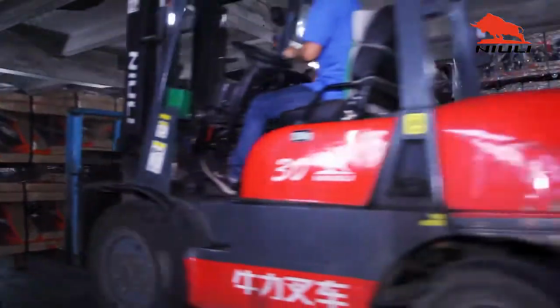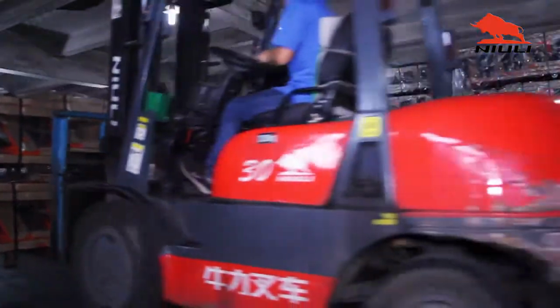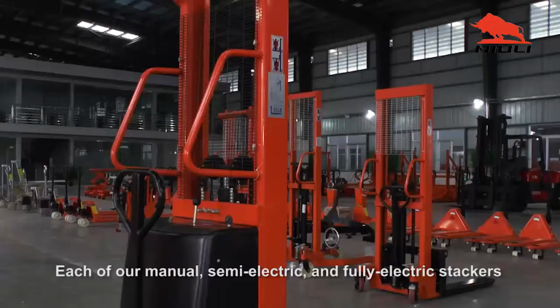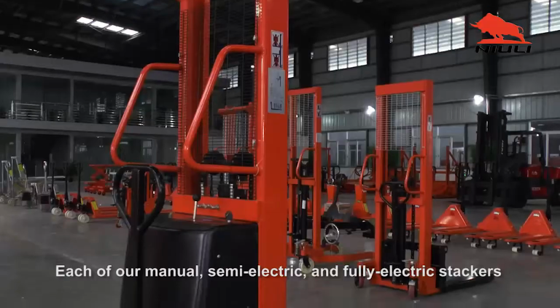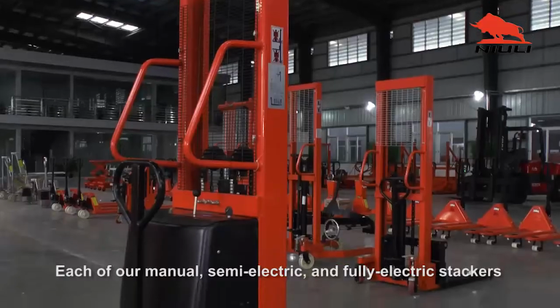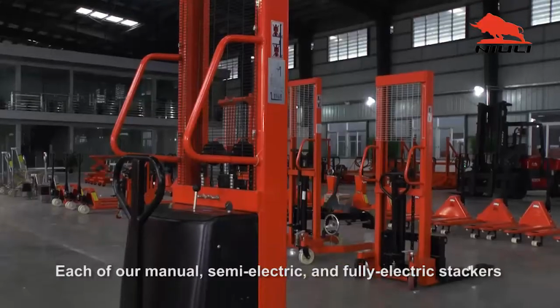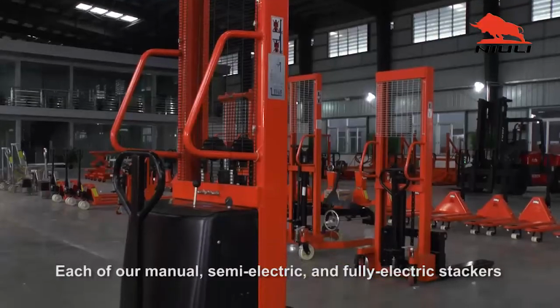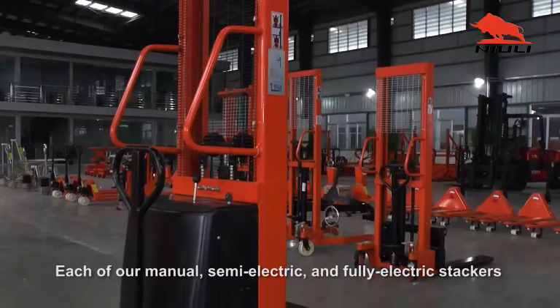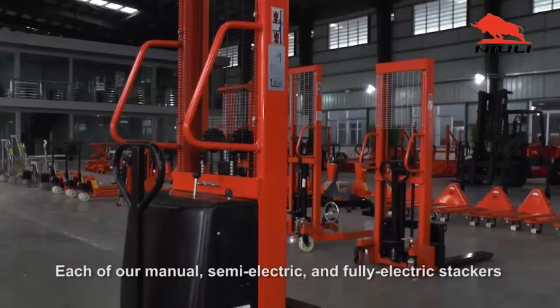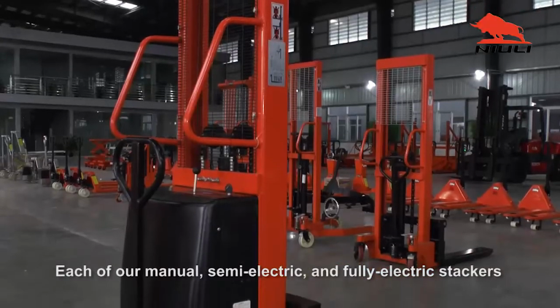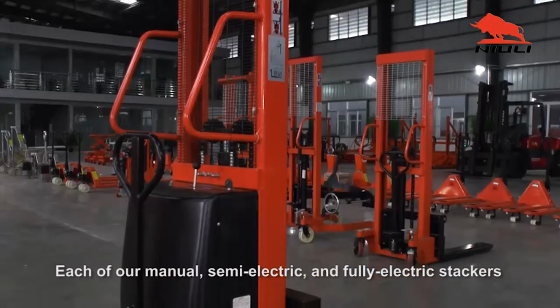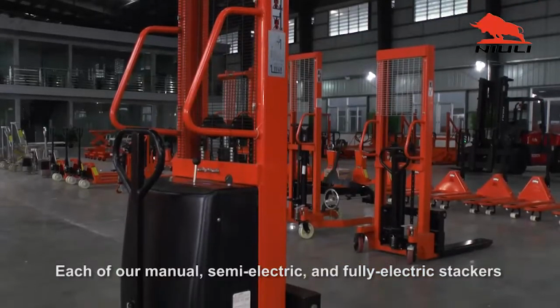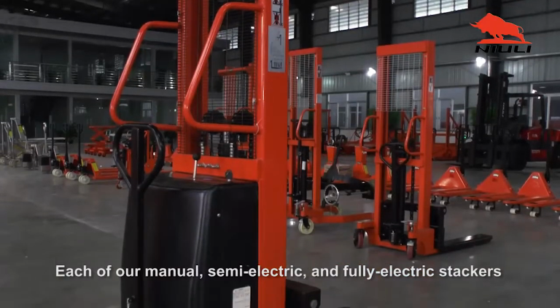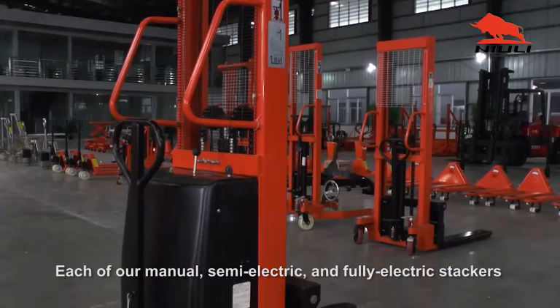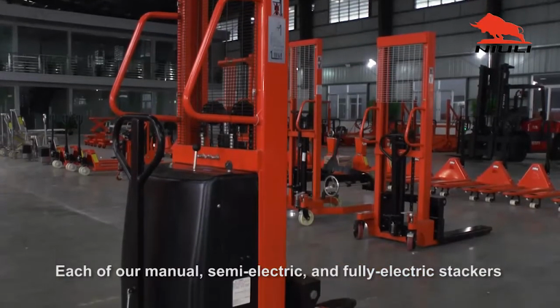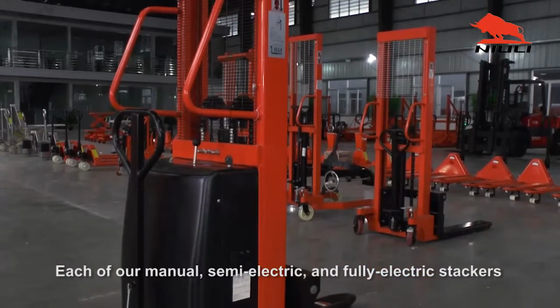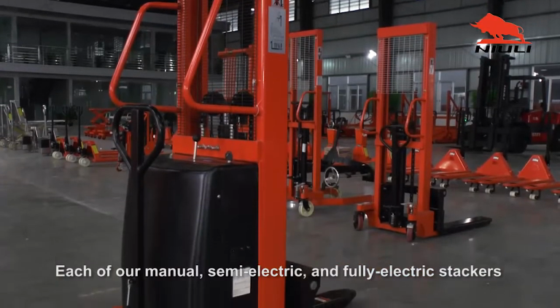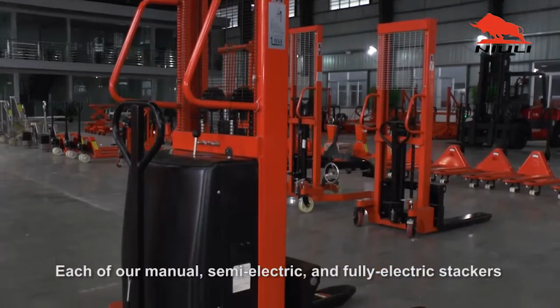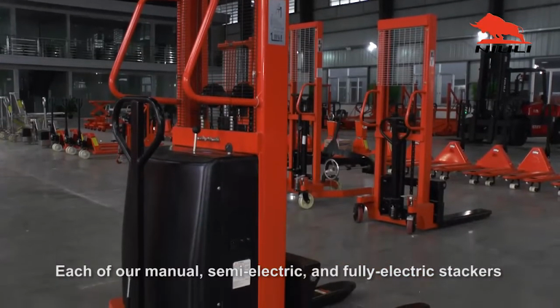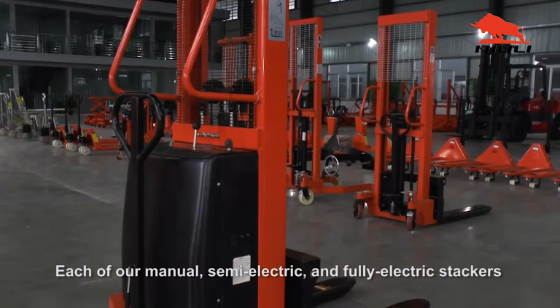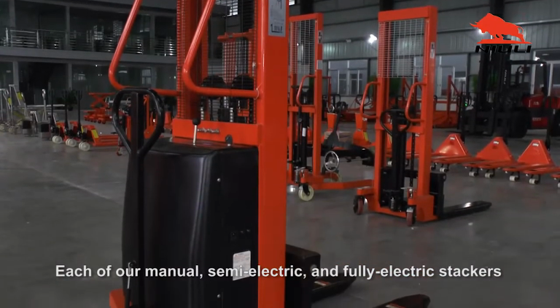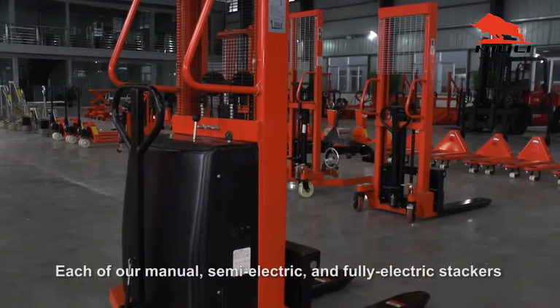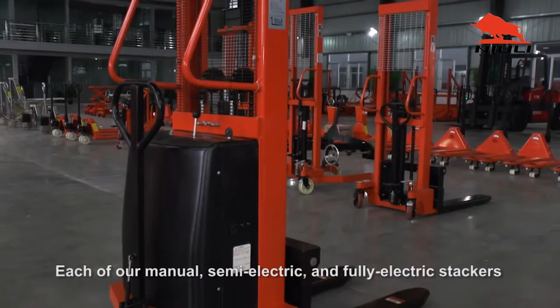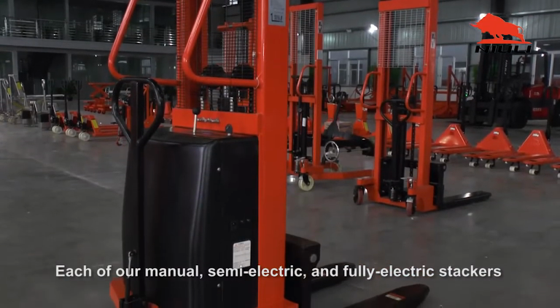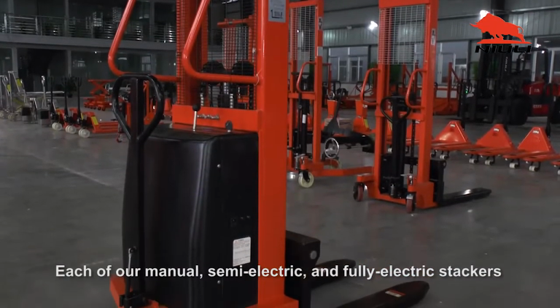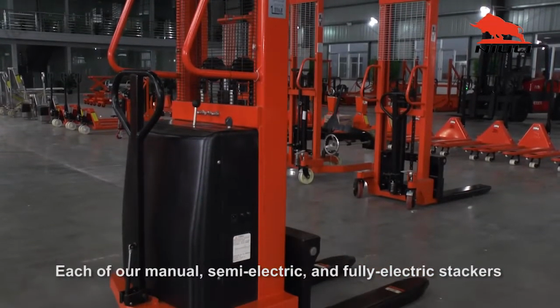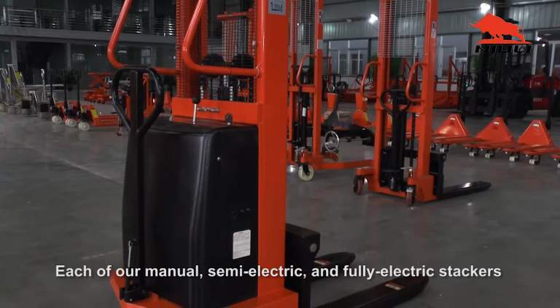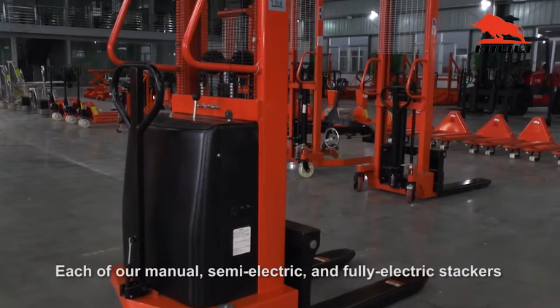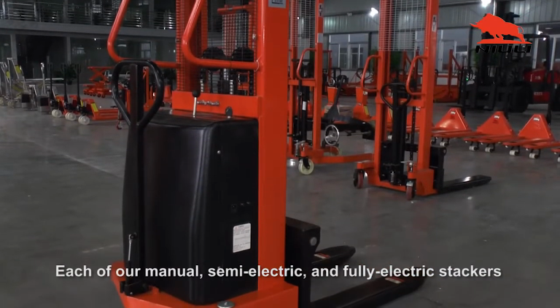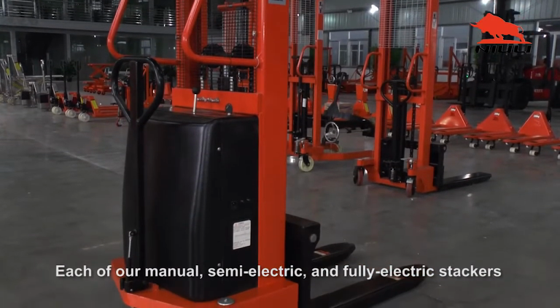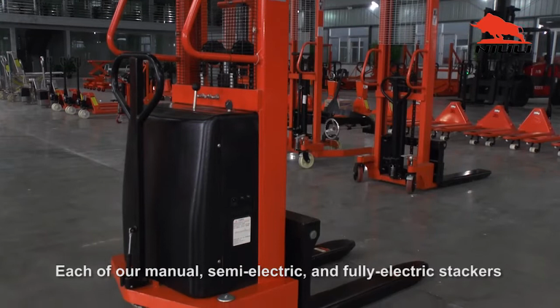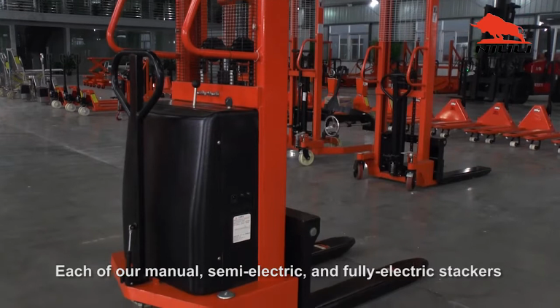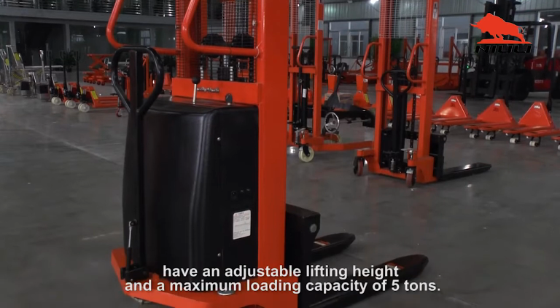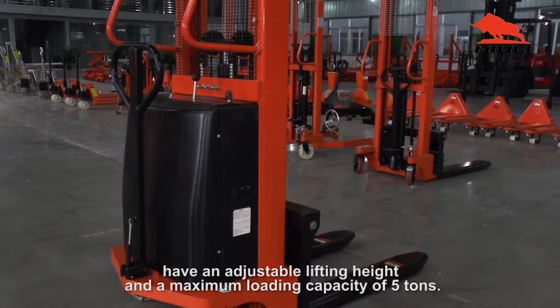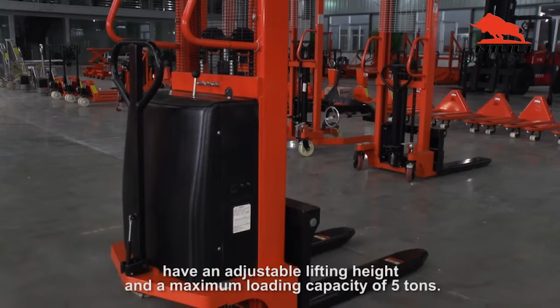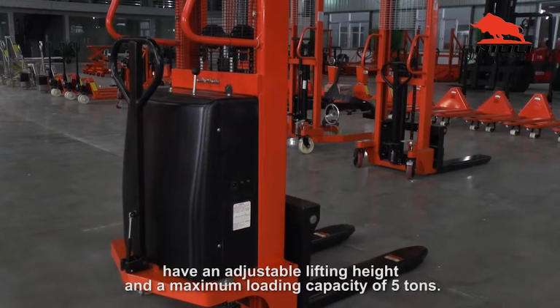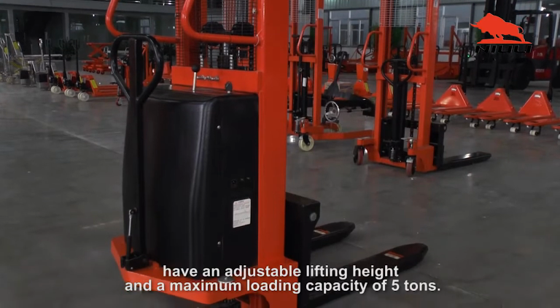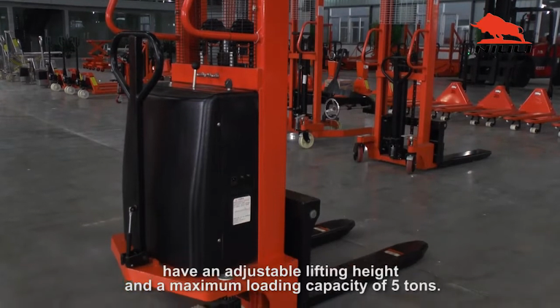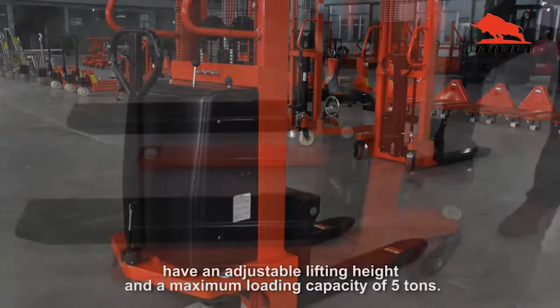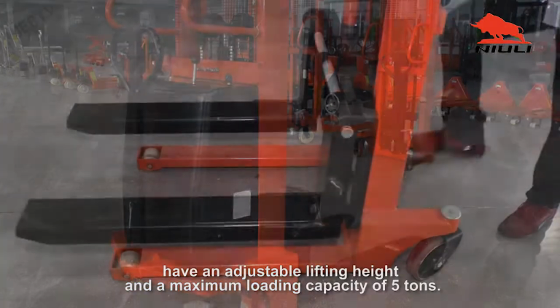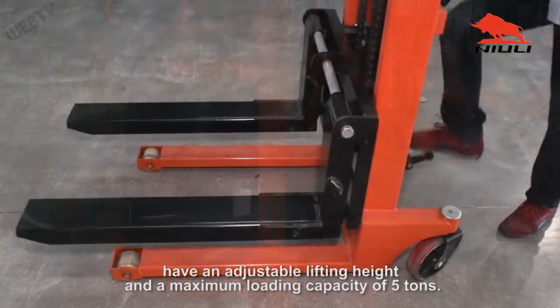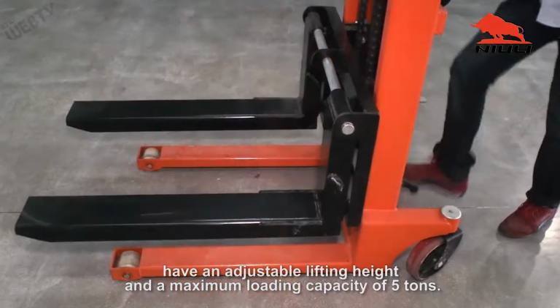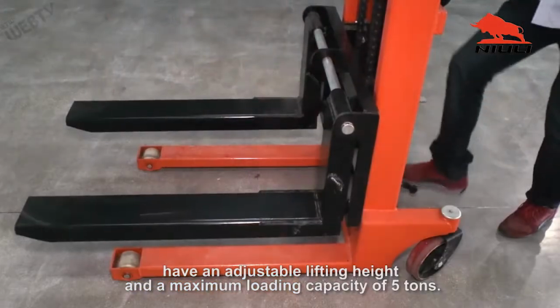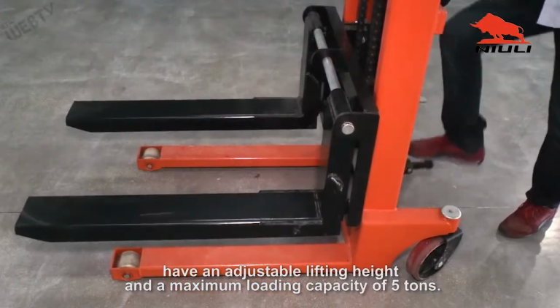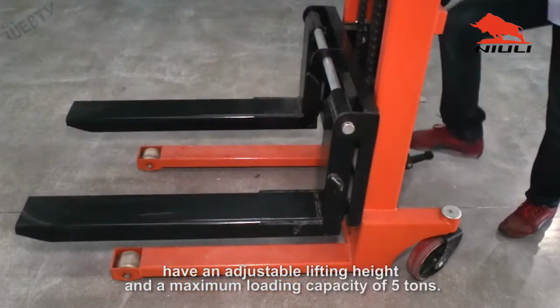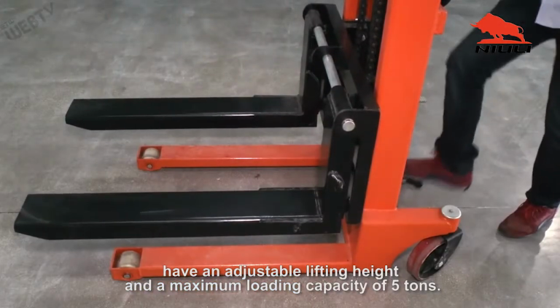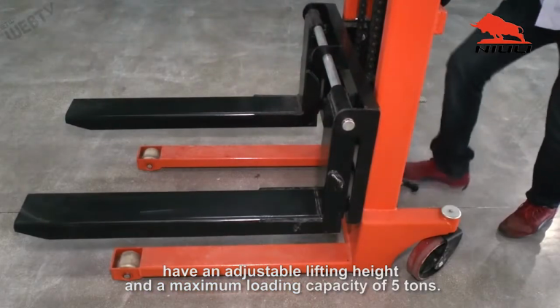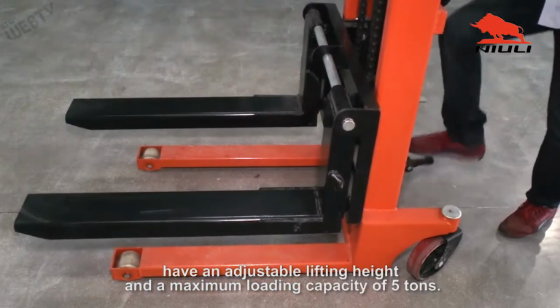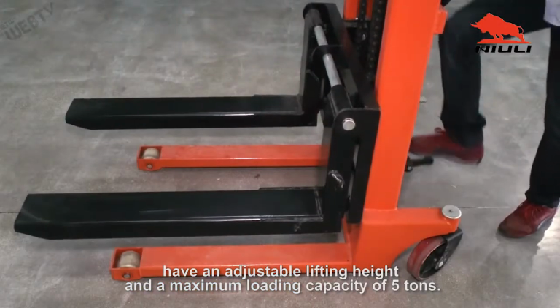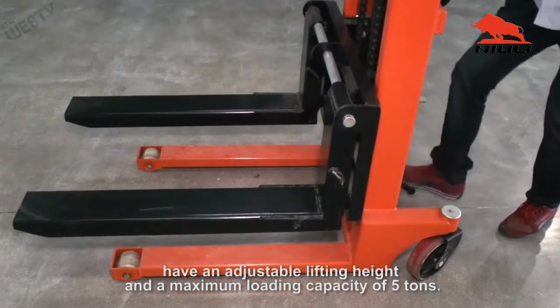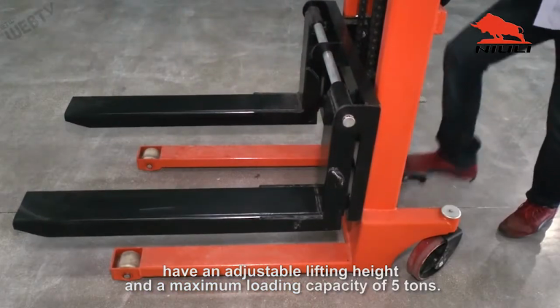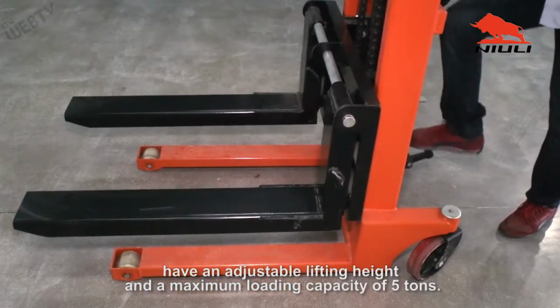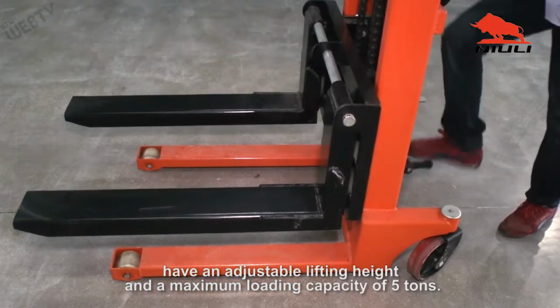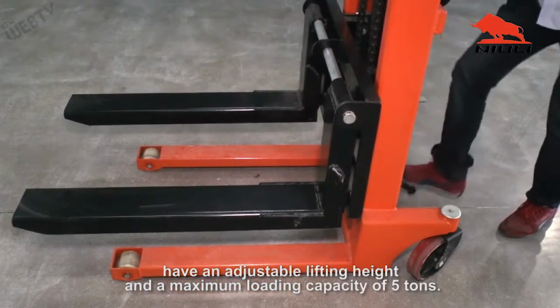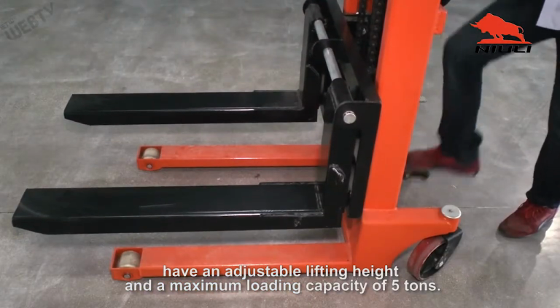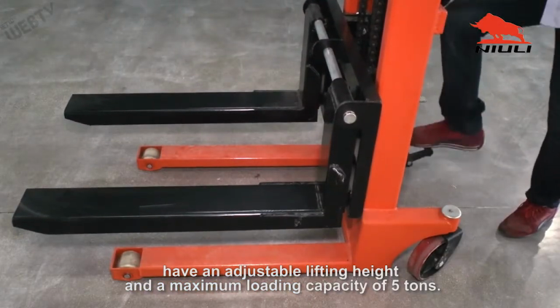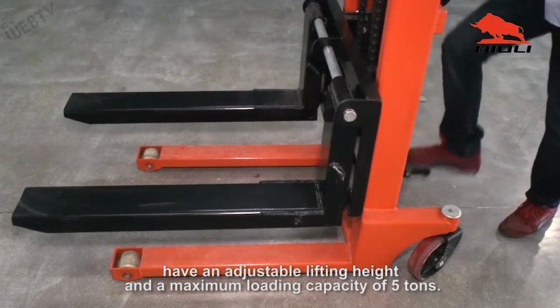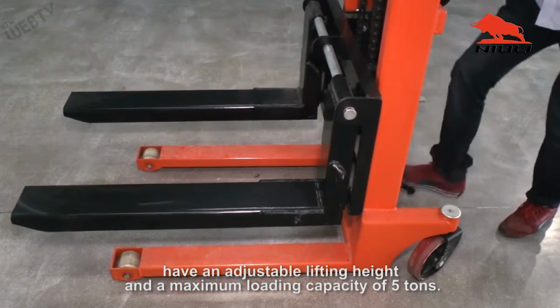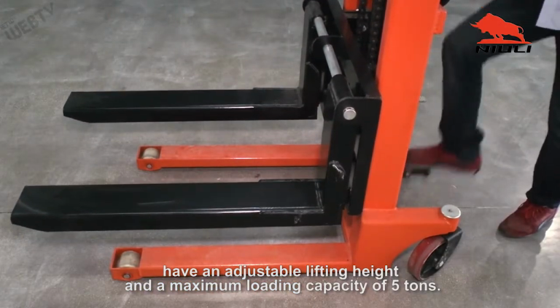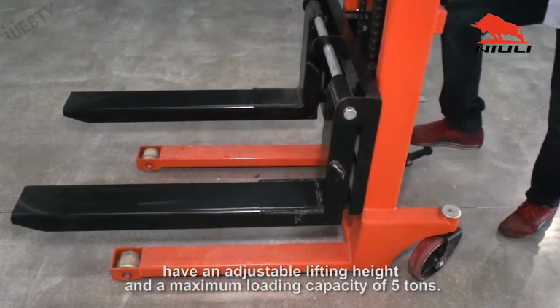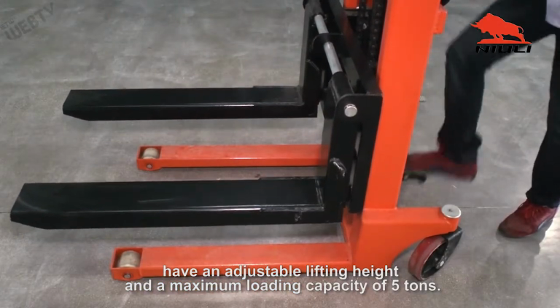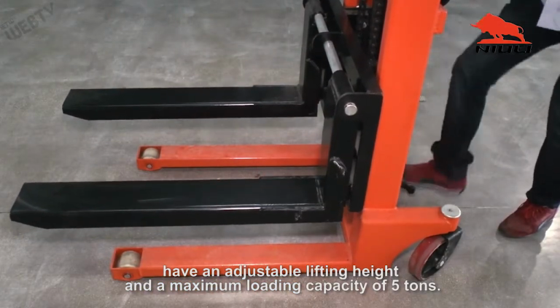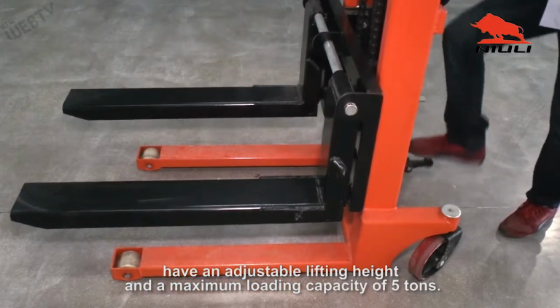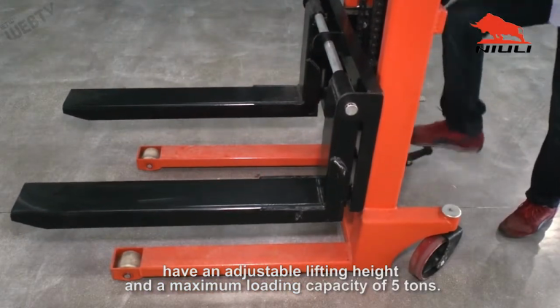Each of our manual, semi-electric, and fully electric stackers have an adjustable lifting height and a maximum loading capacity of 5 tons.